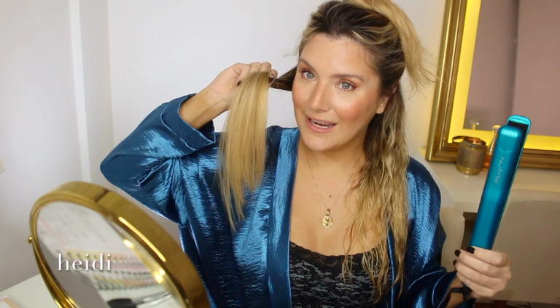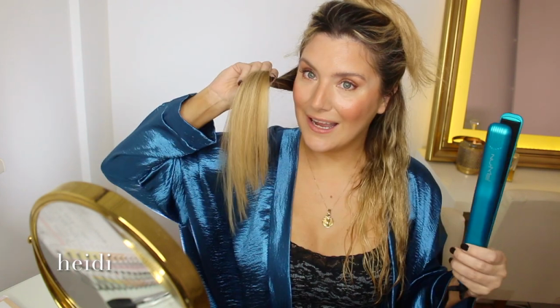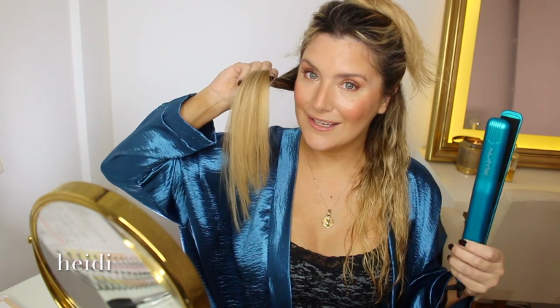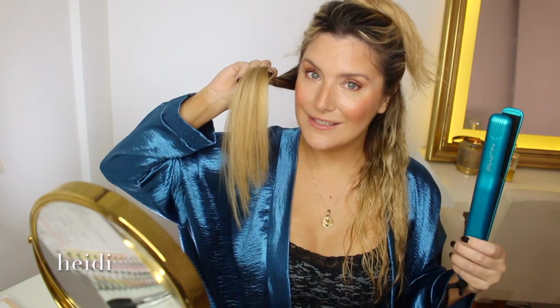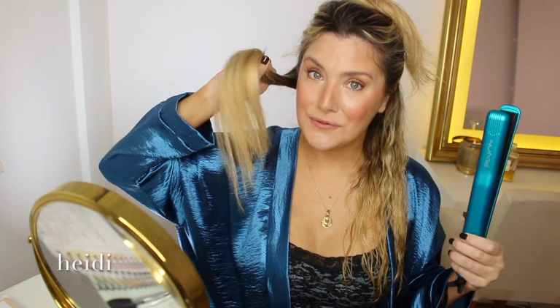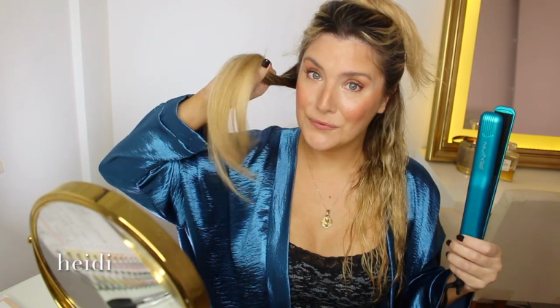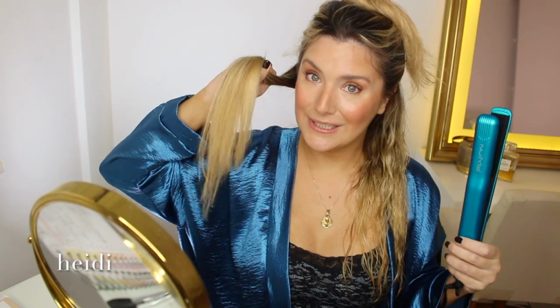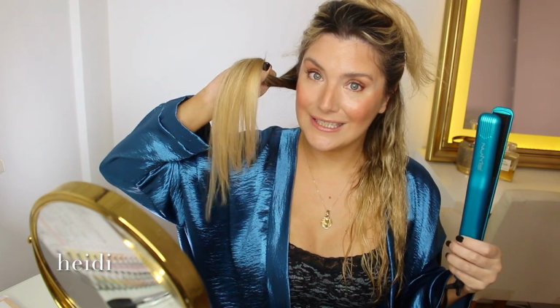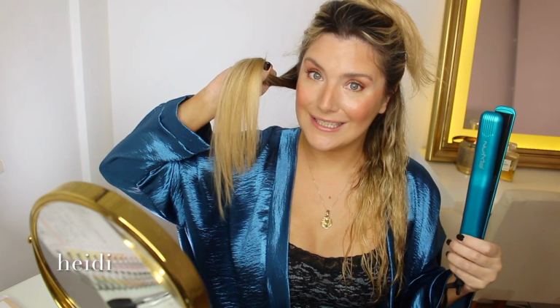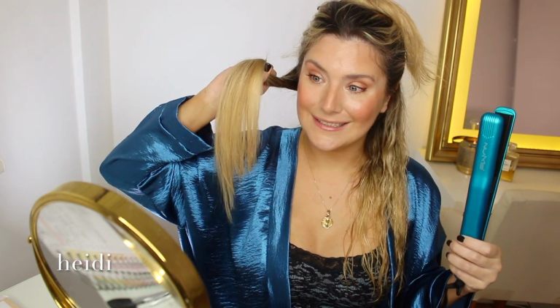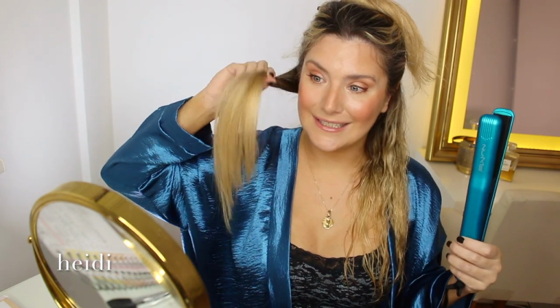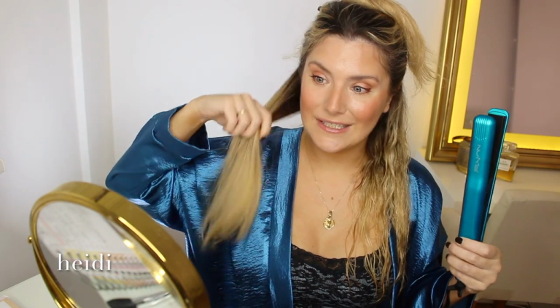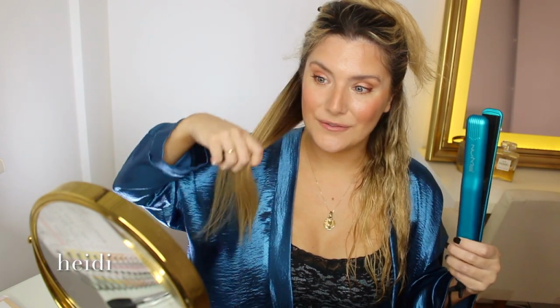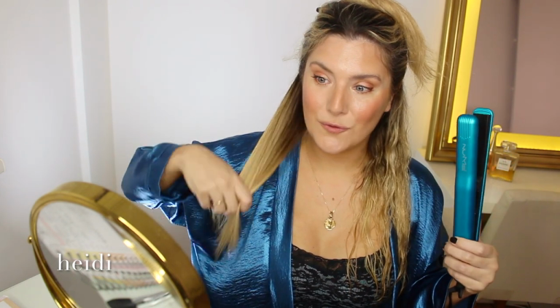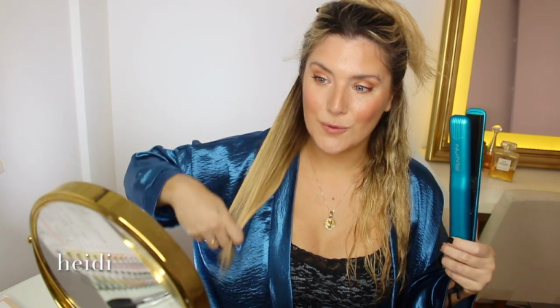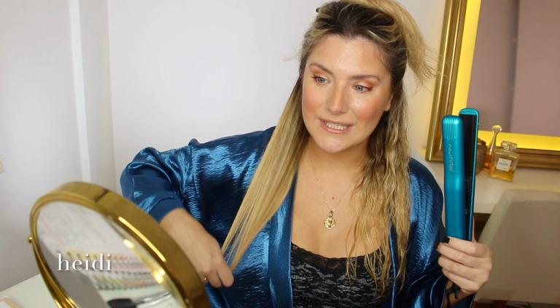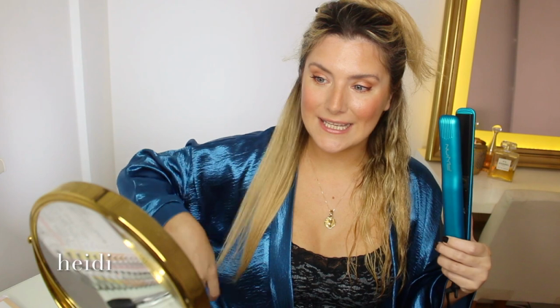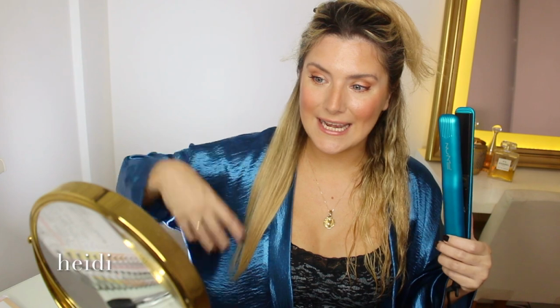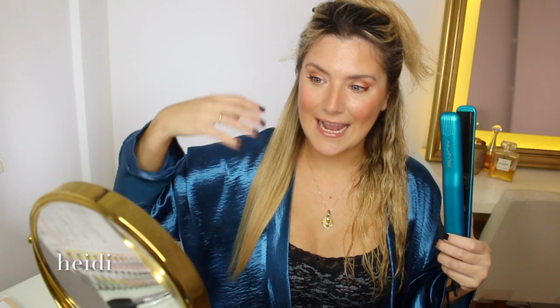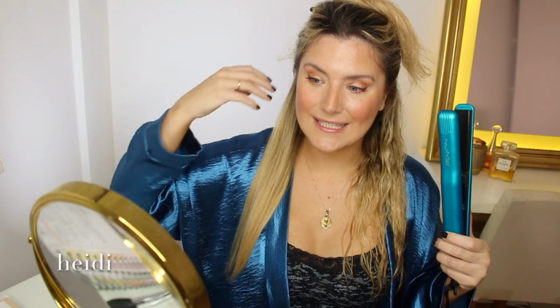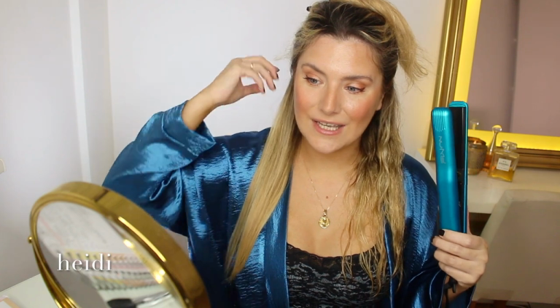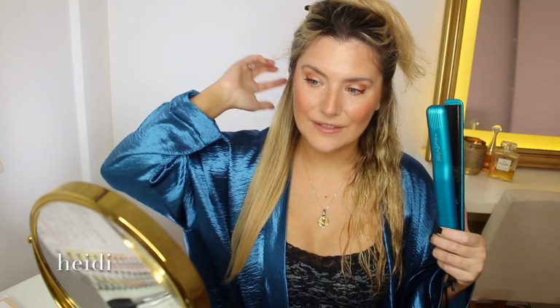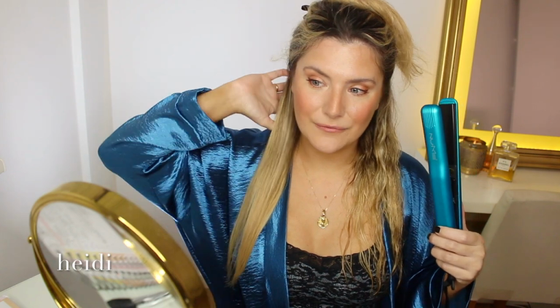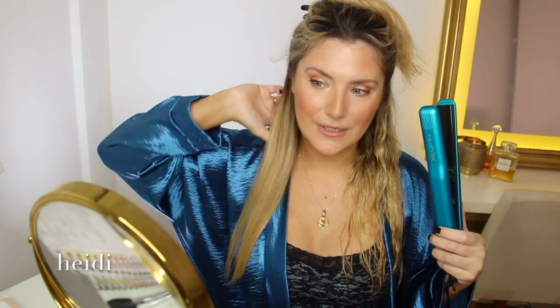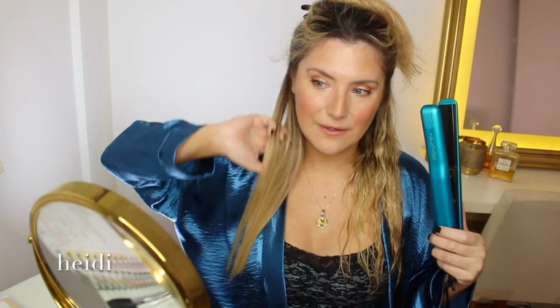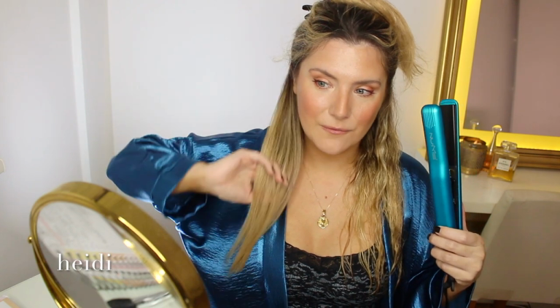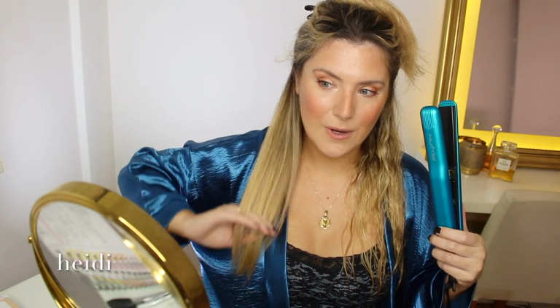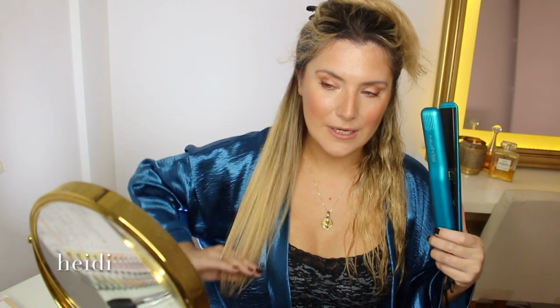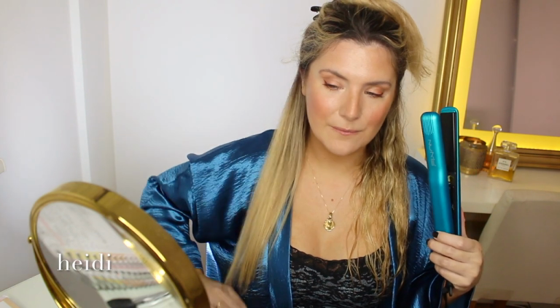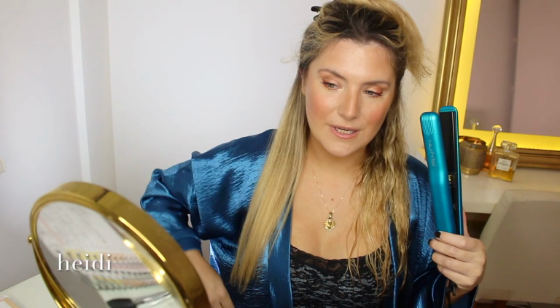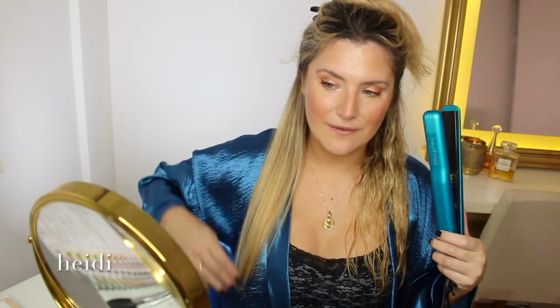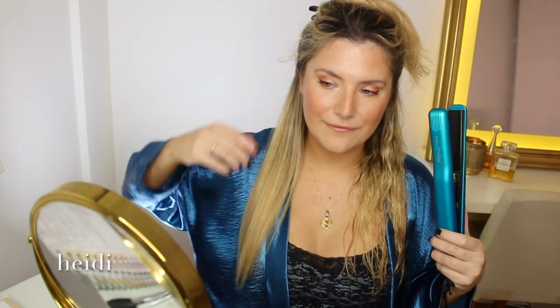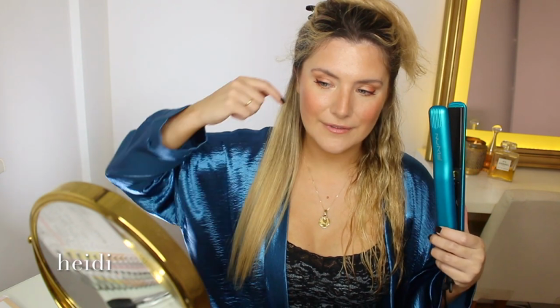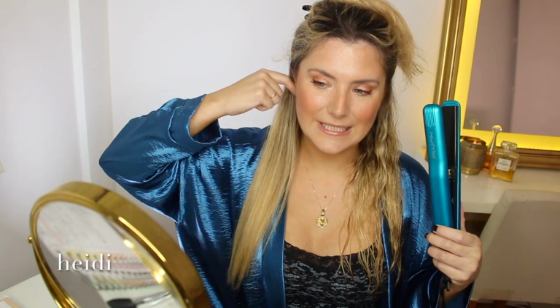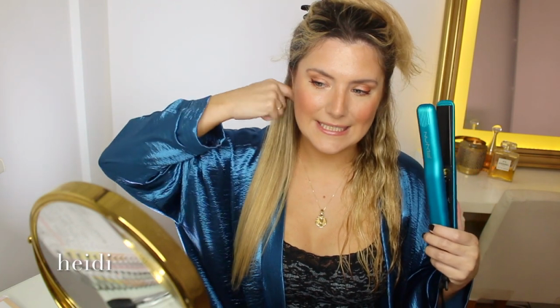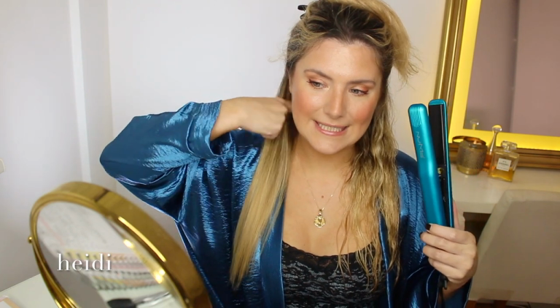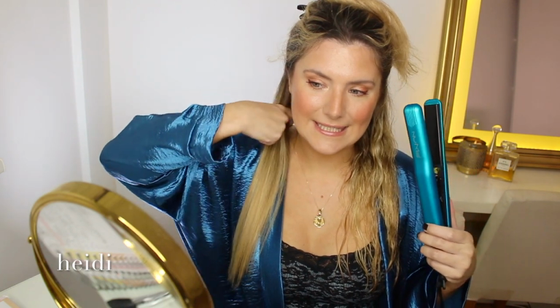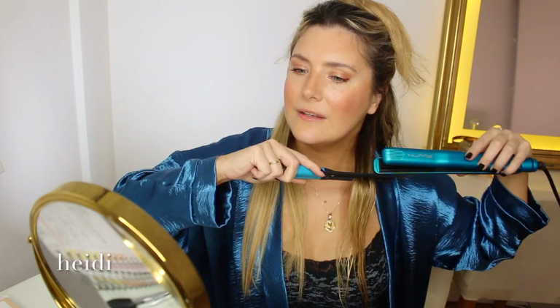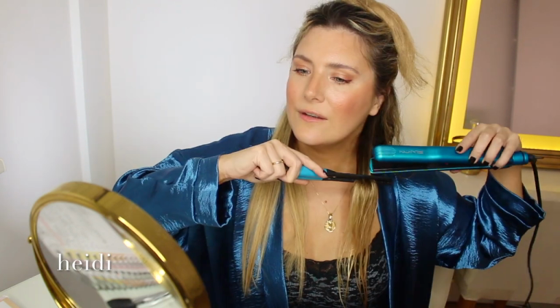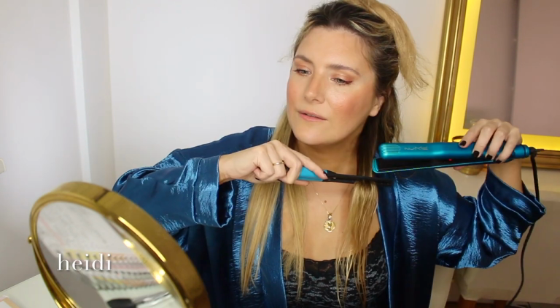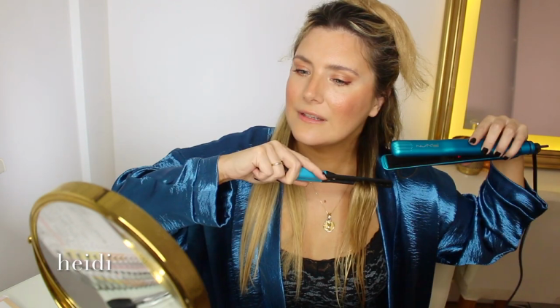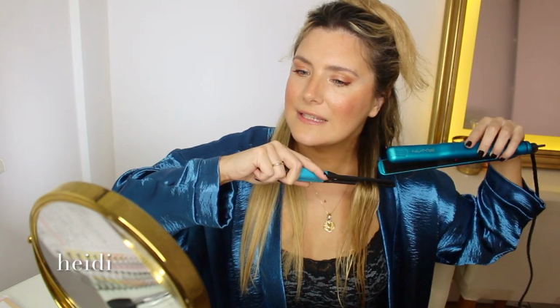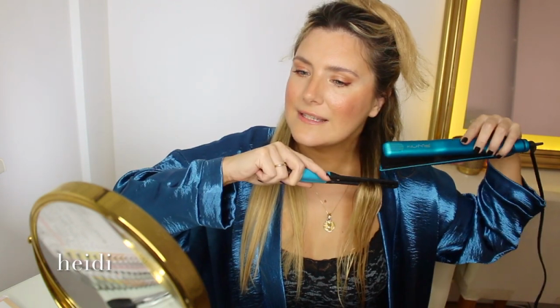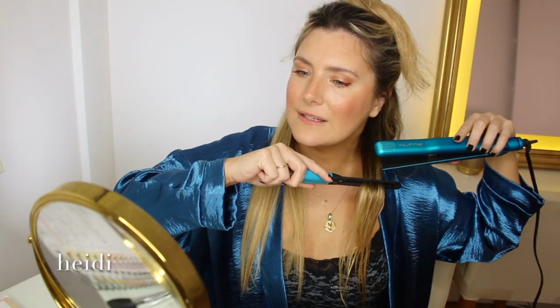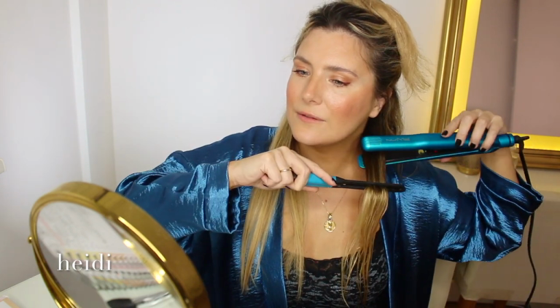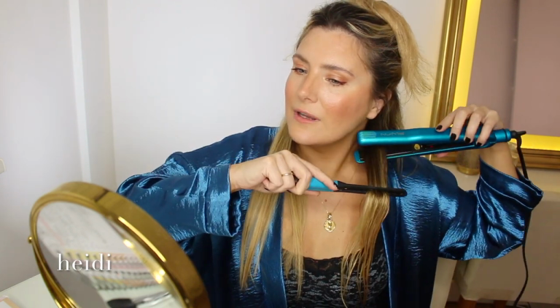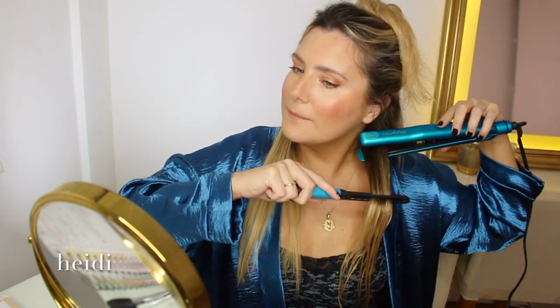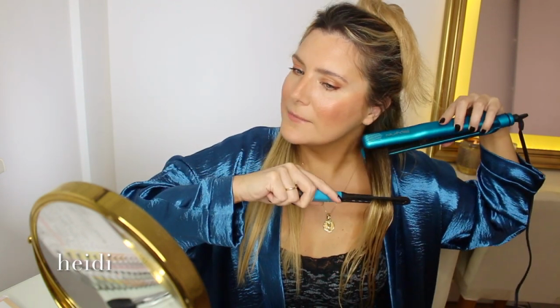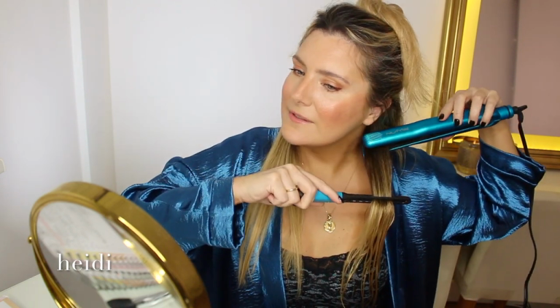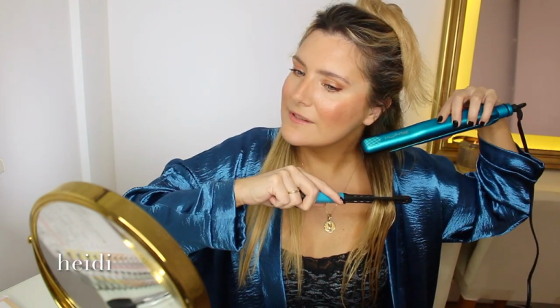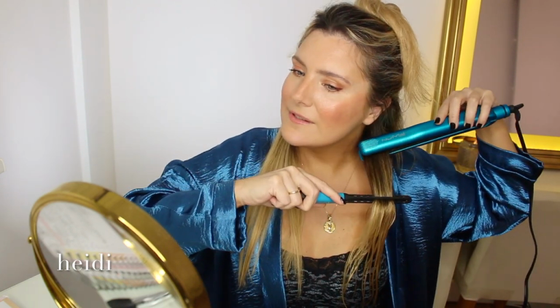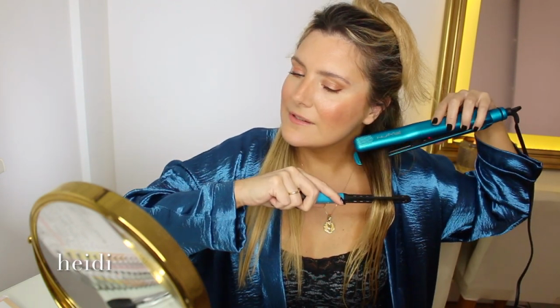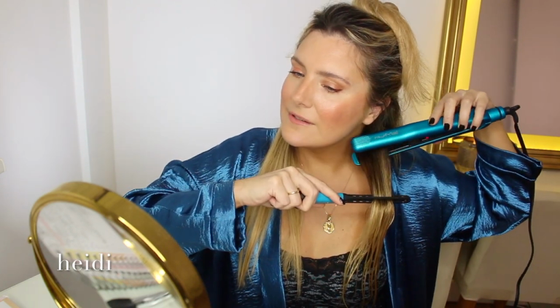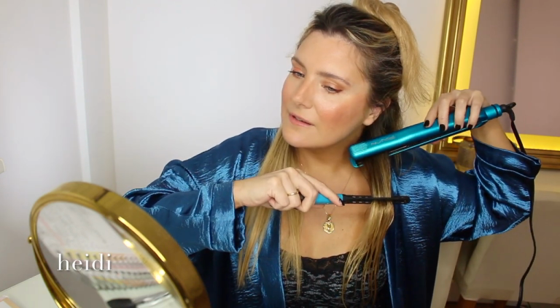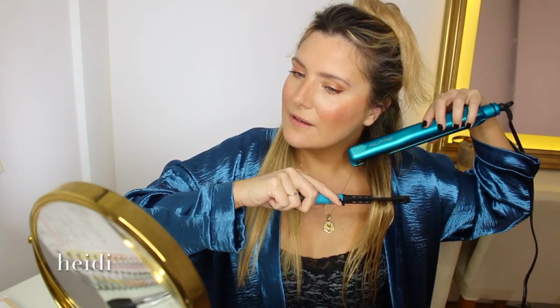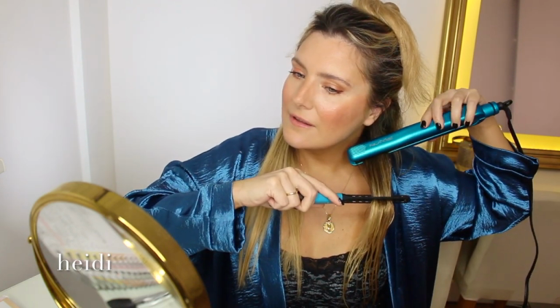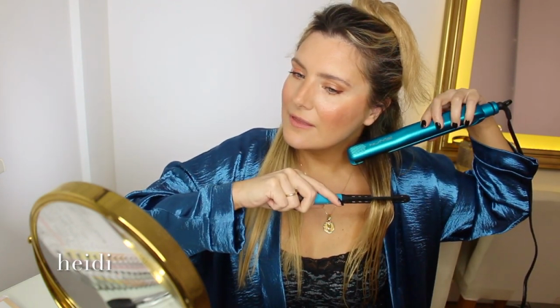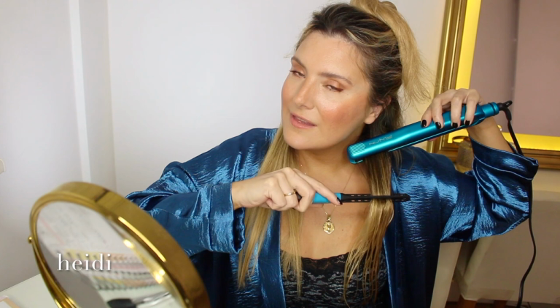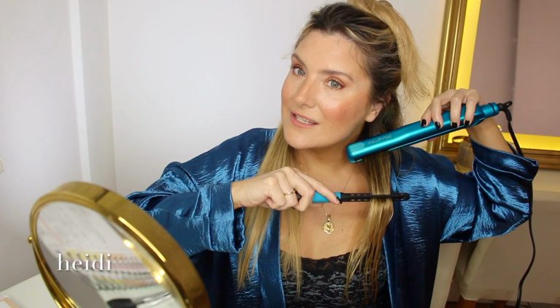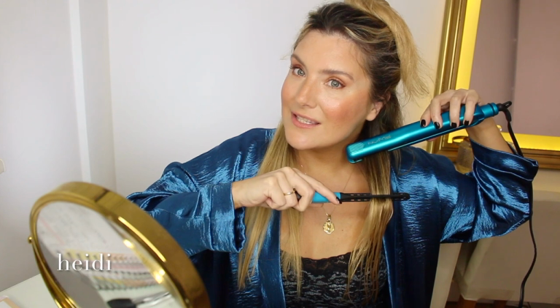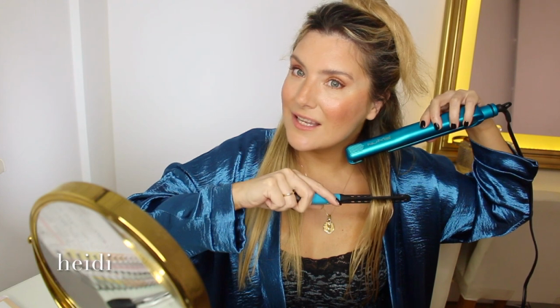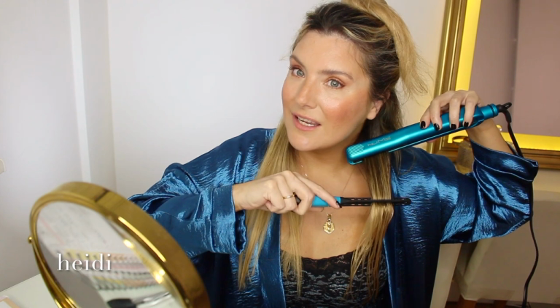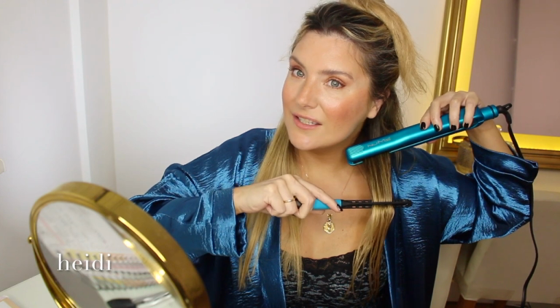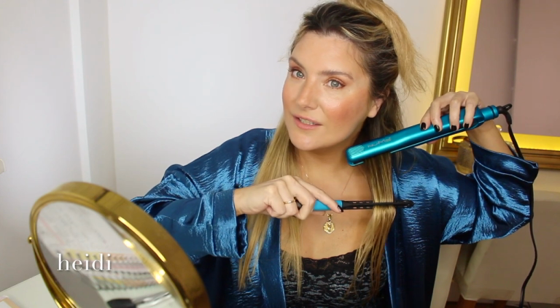The flat iron is really good and it has gotten rid of quite a bit of frizz. Now let's see what happens on this side.